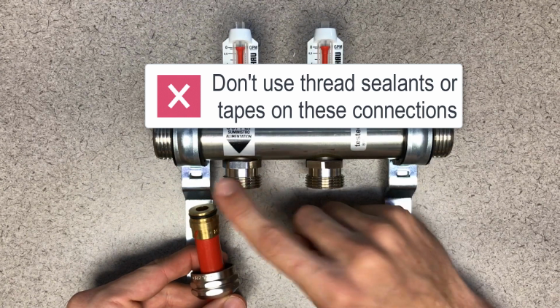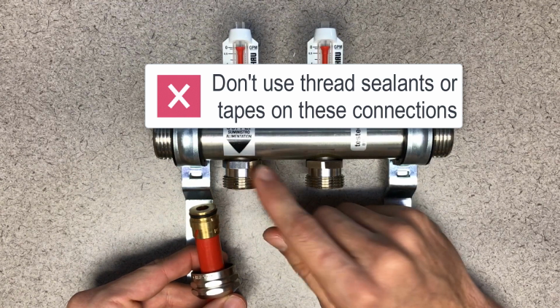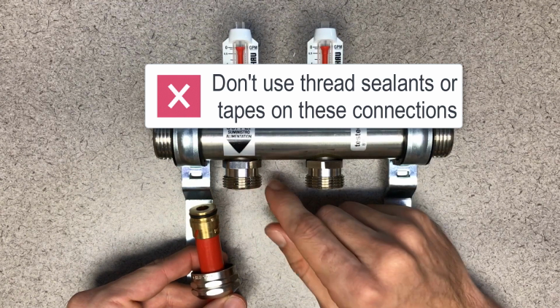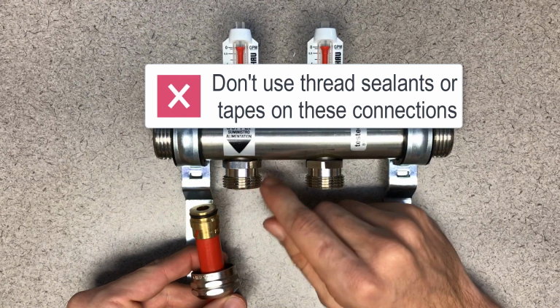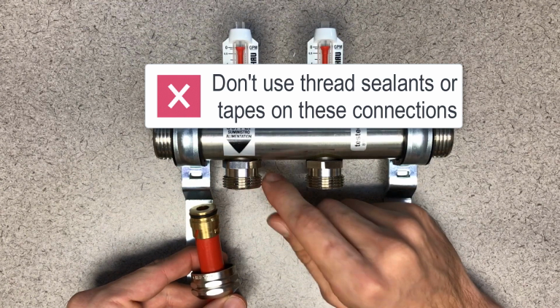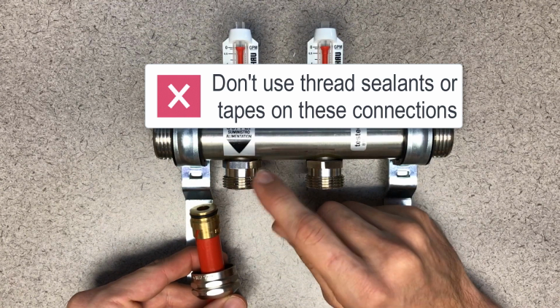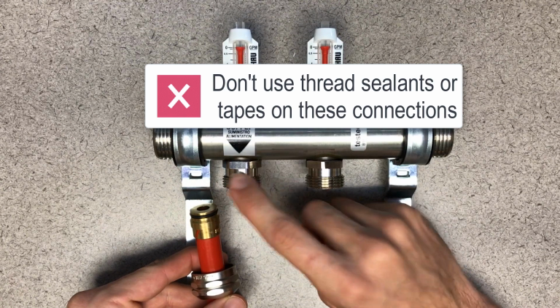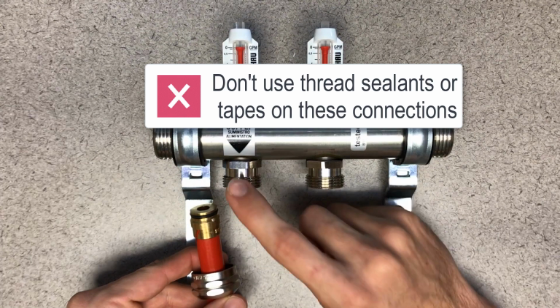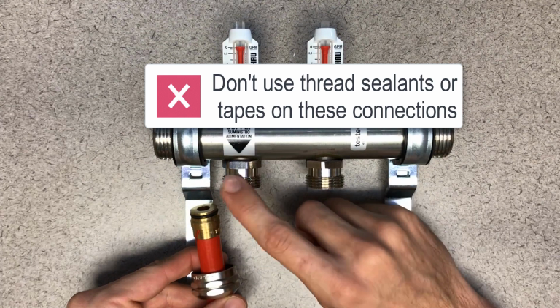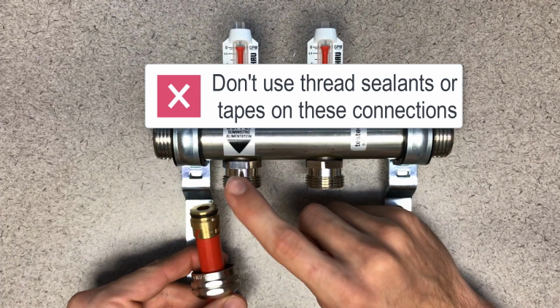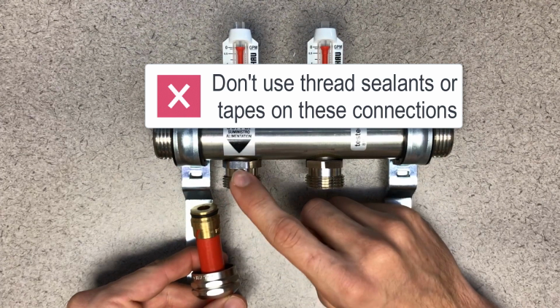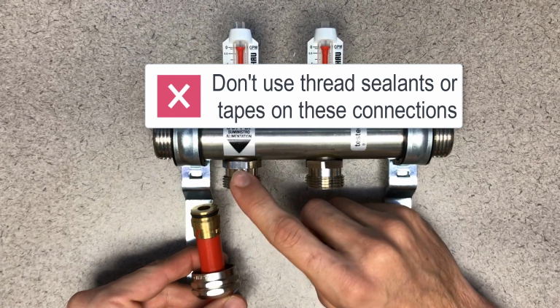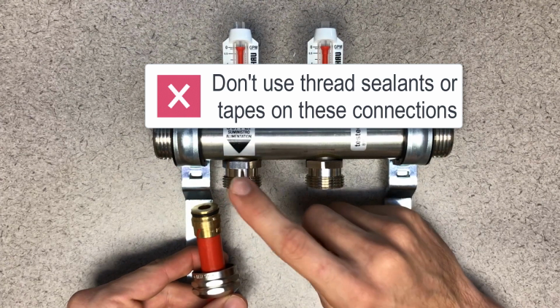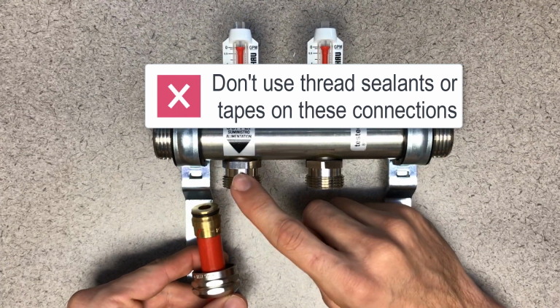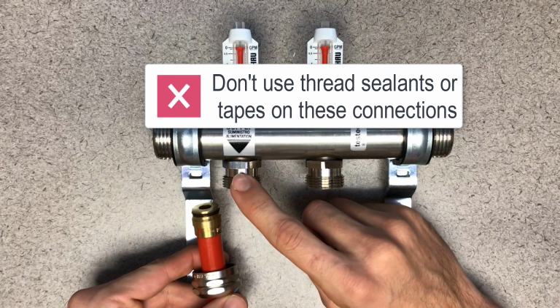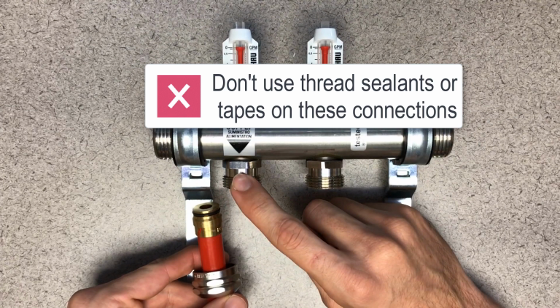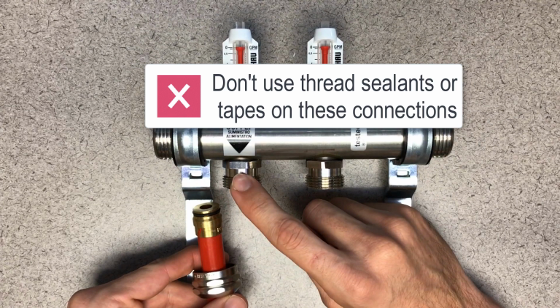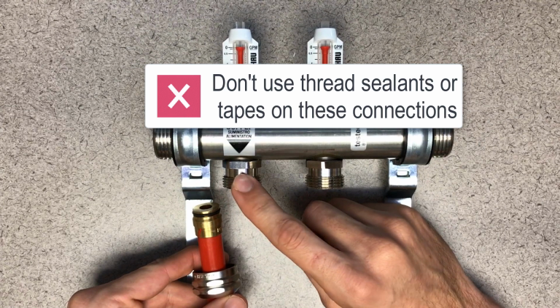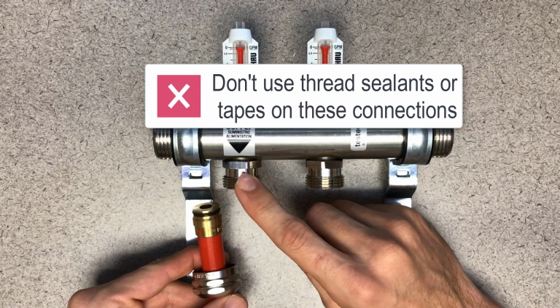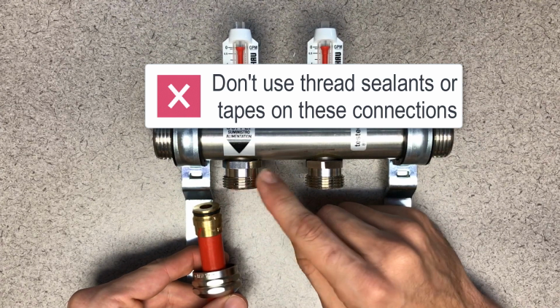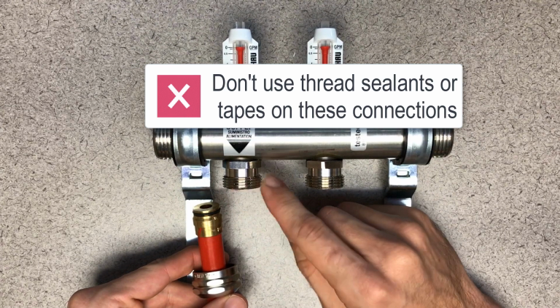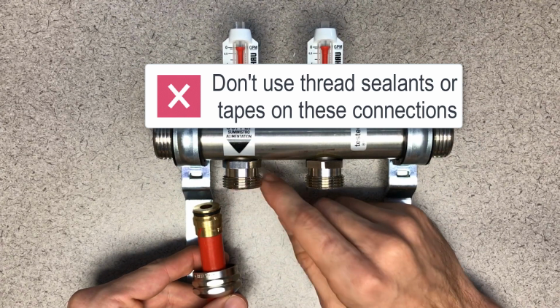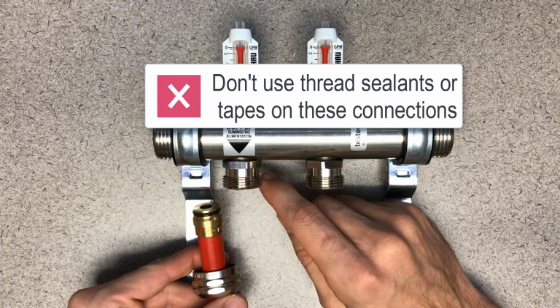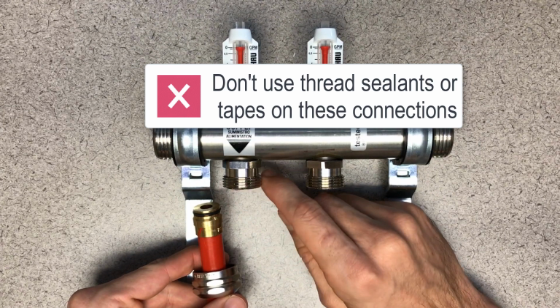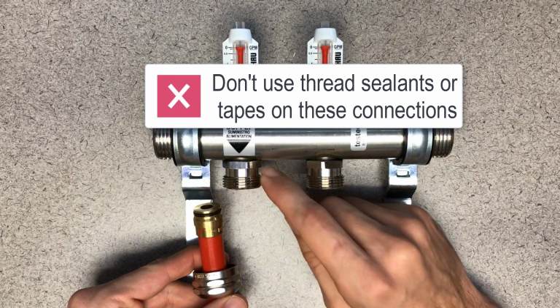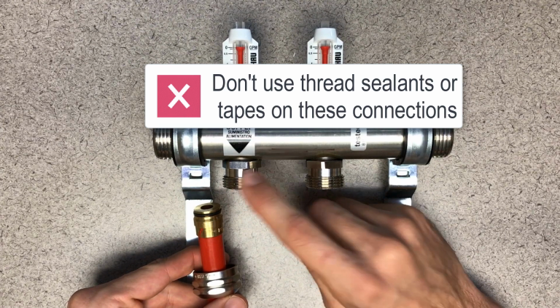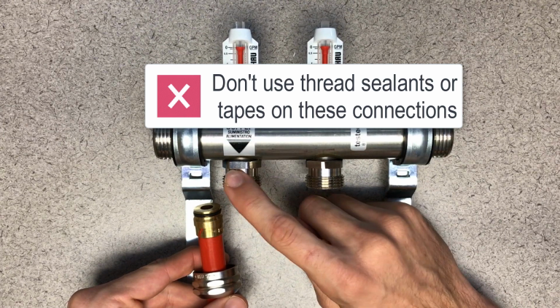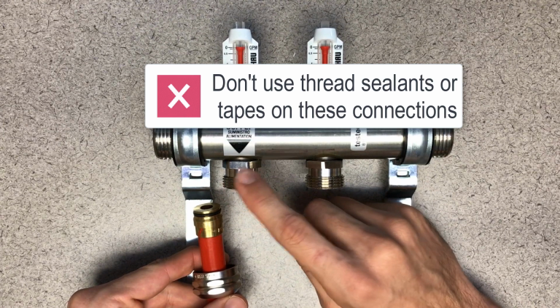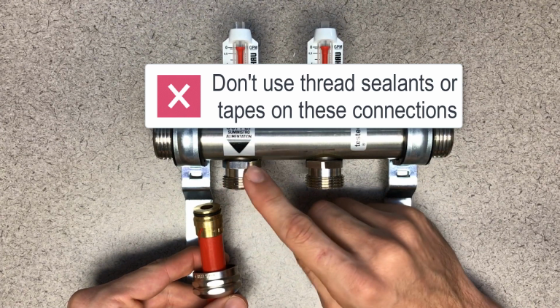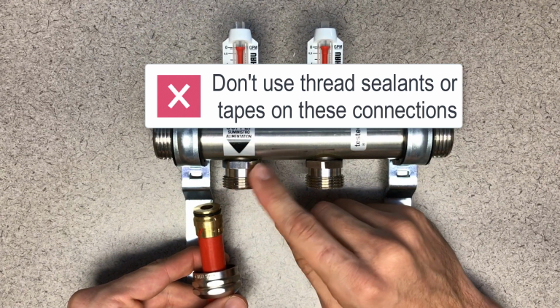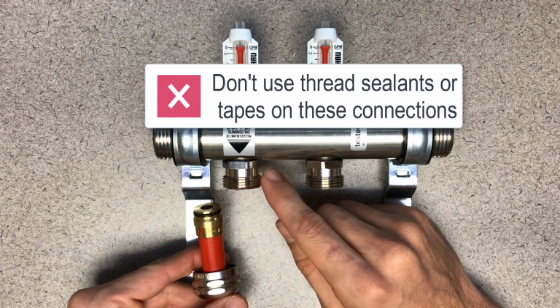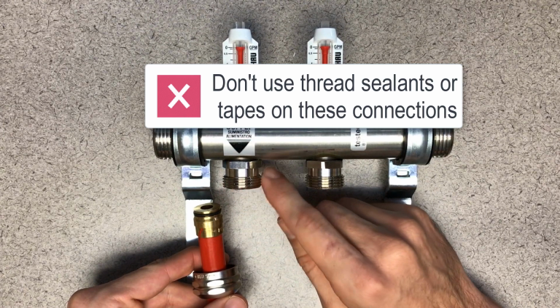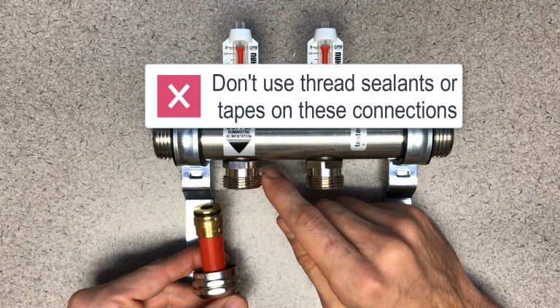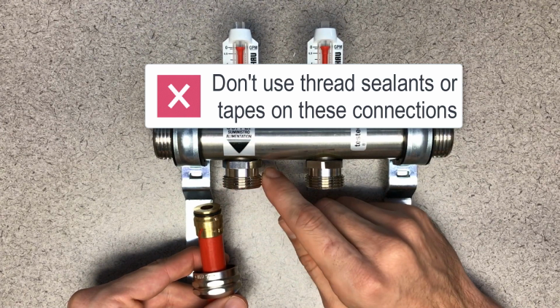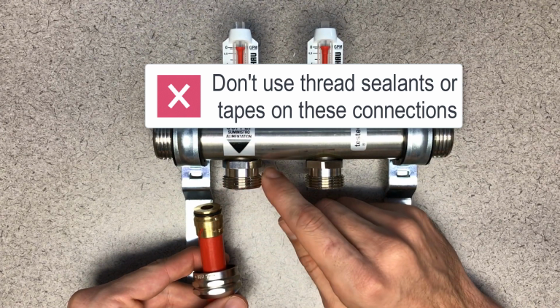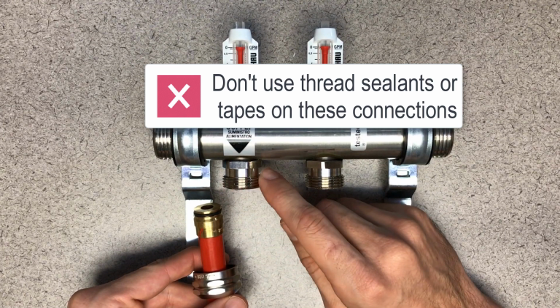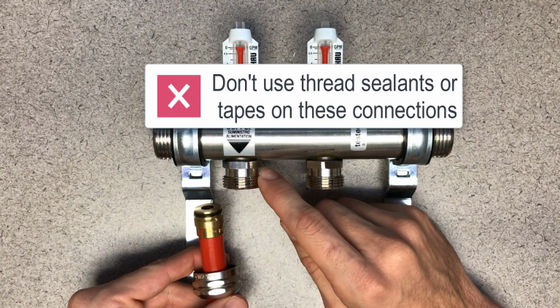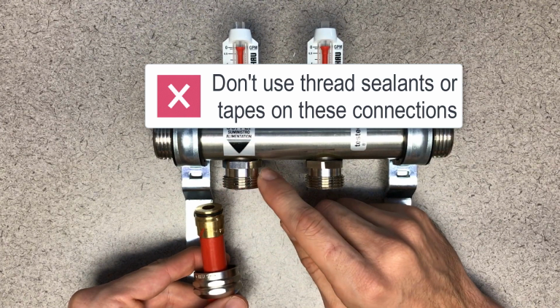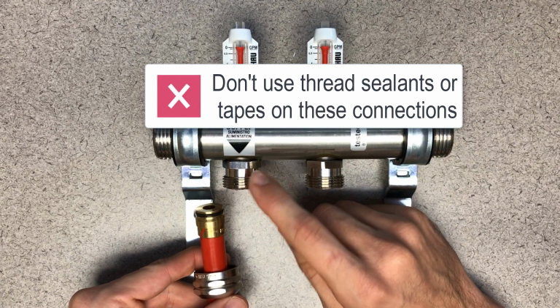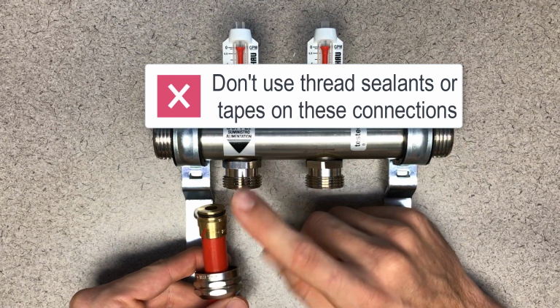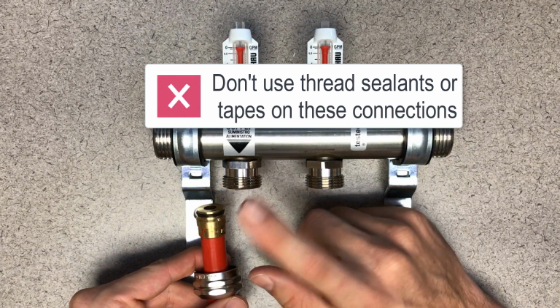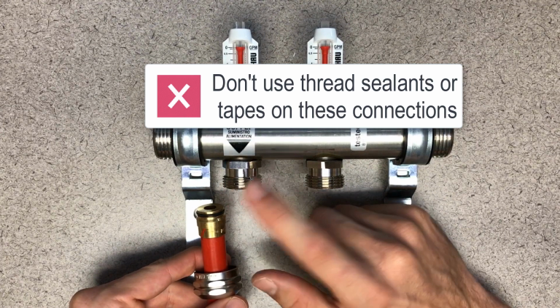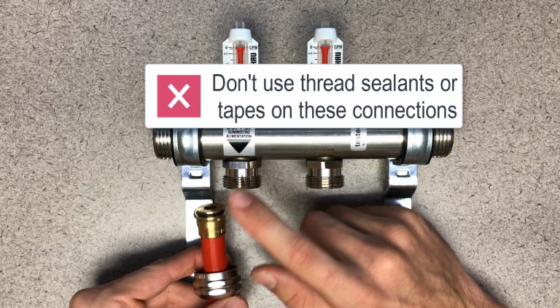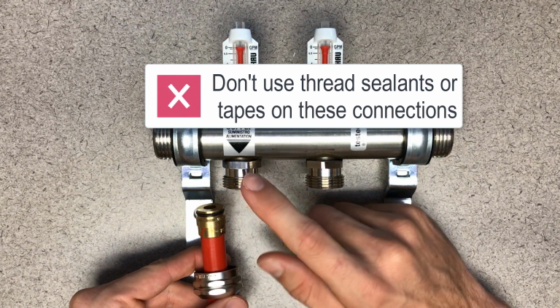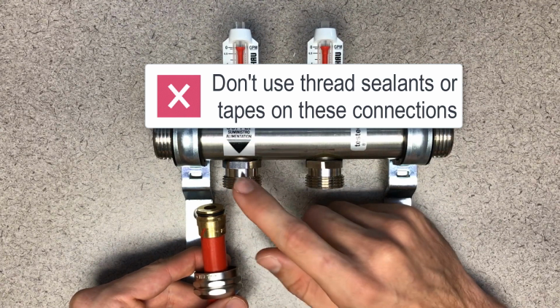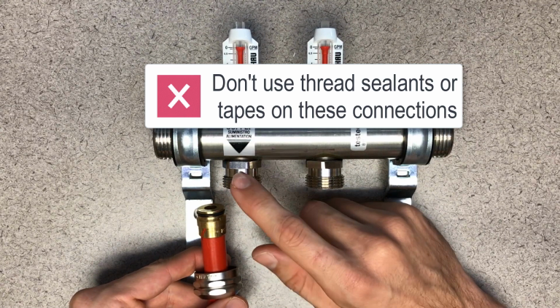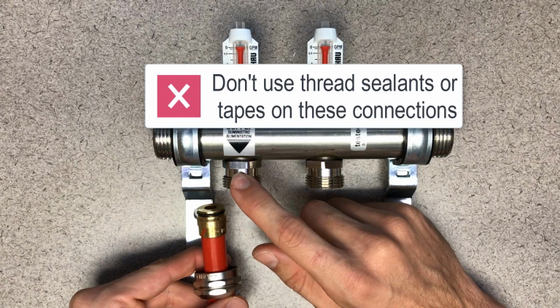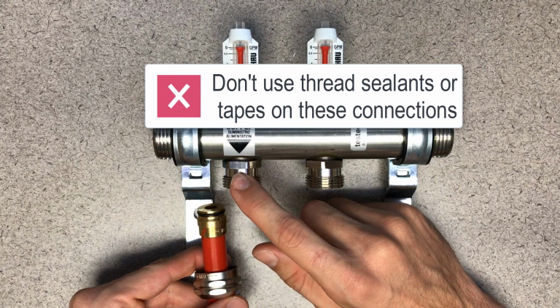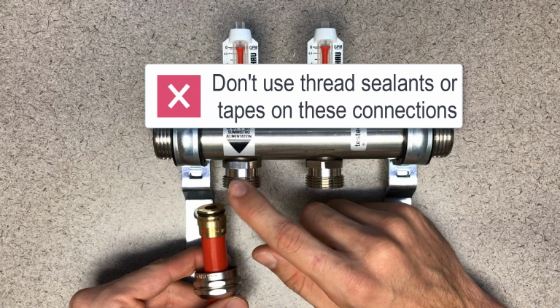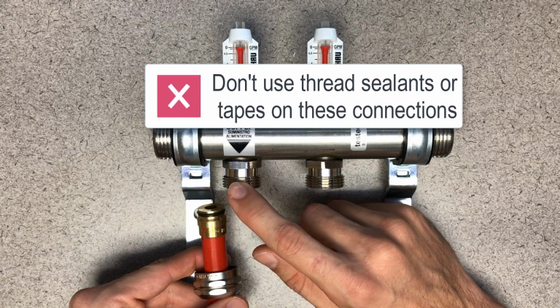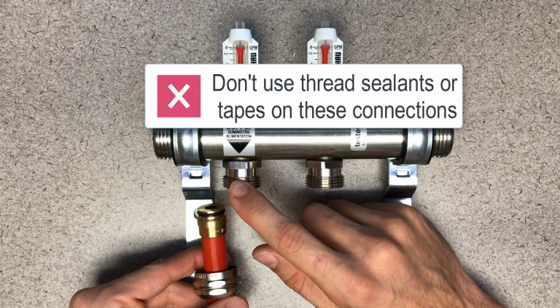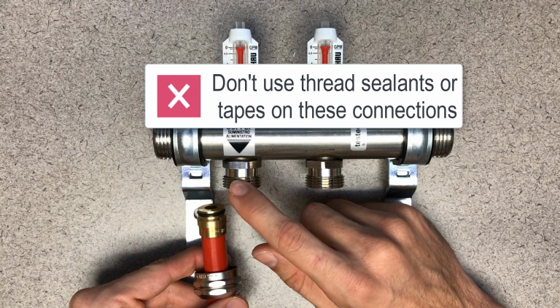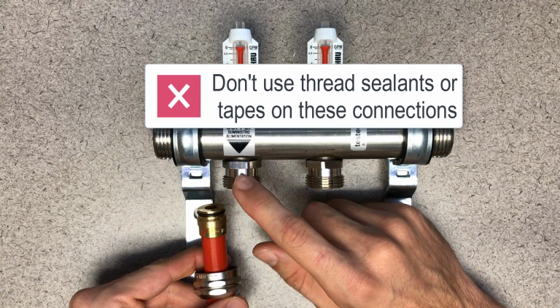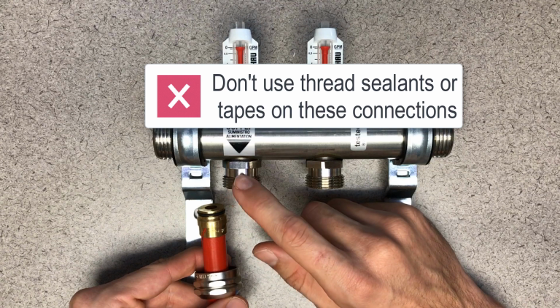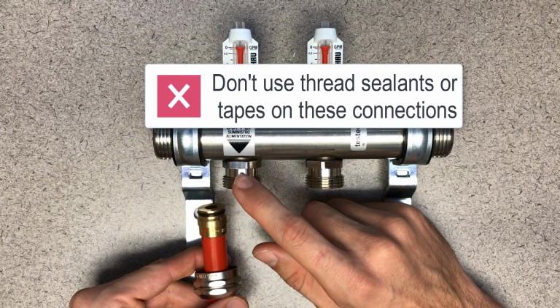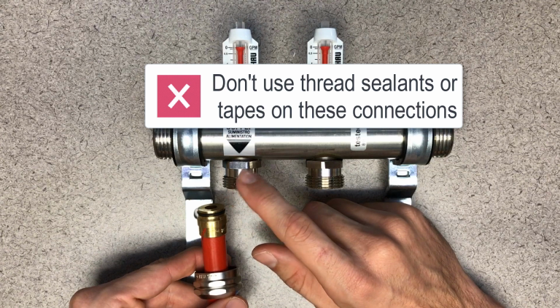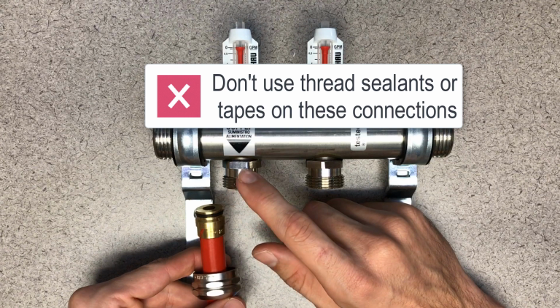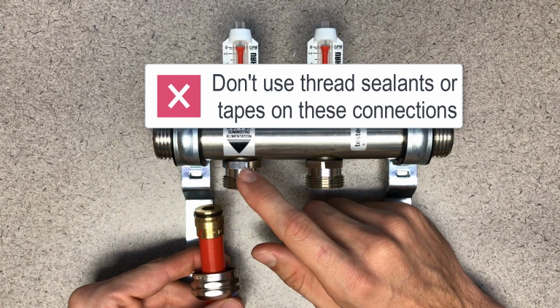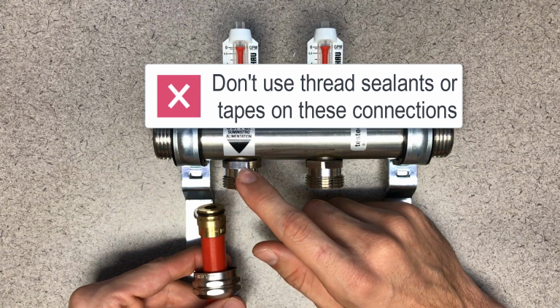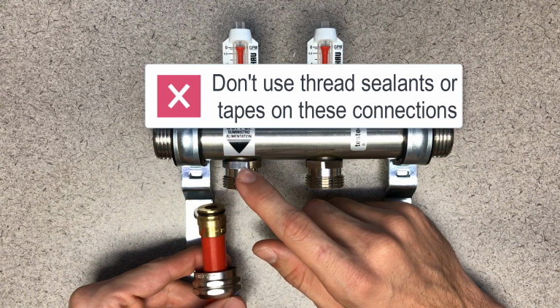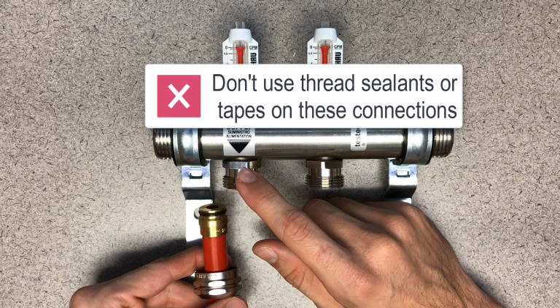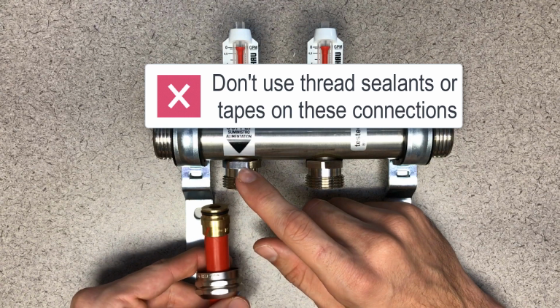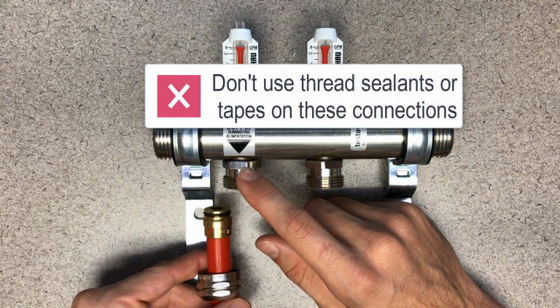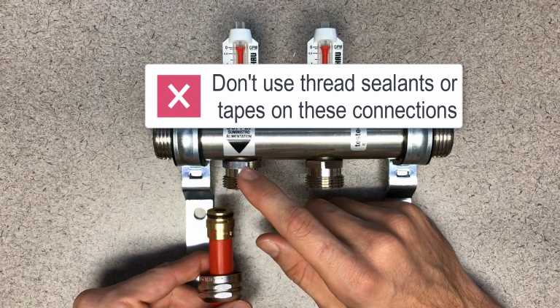Do not use thread sealant tape or pipe dope on the manifold outlets. These materials may prevent a proper seal, causing leaks.